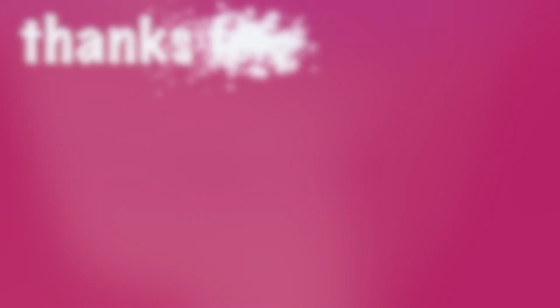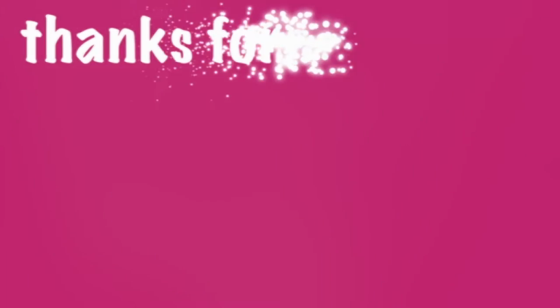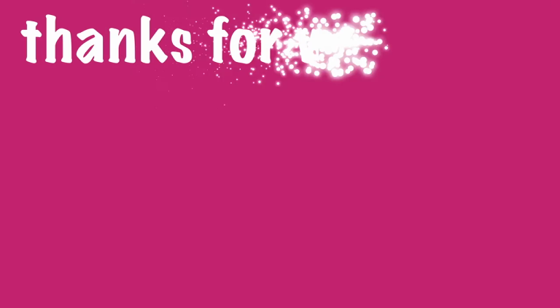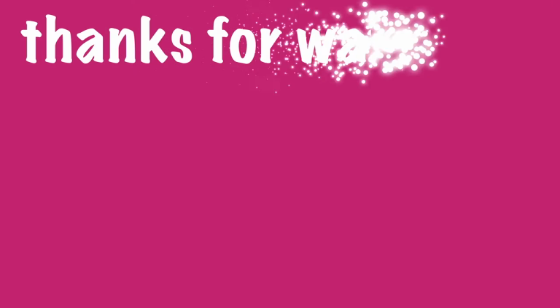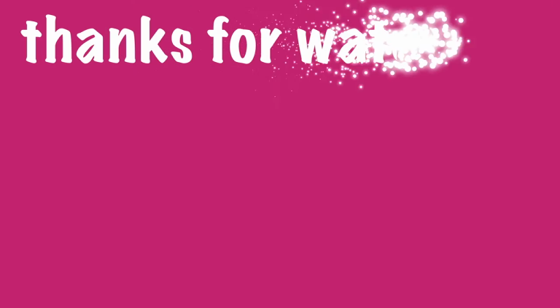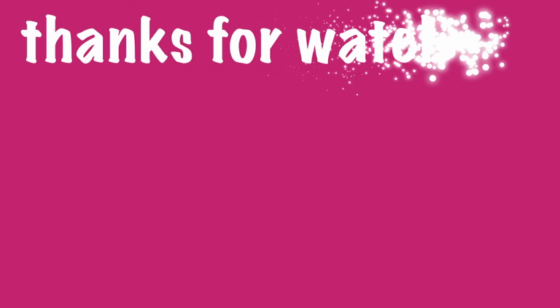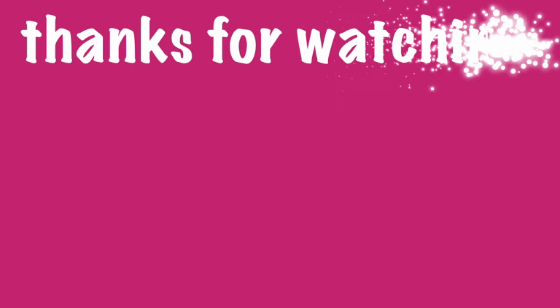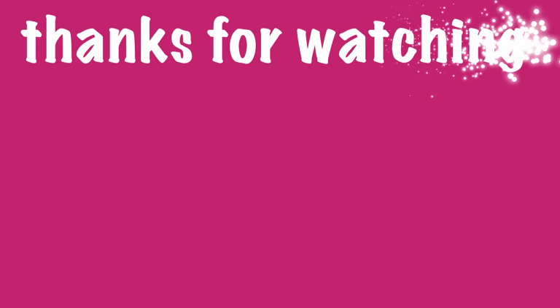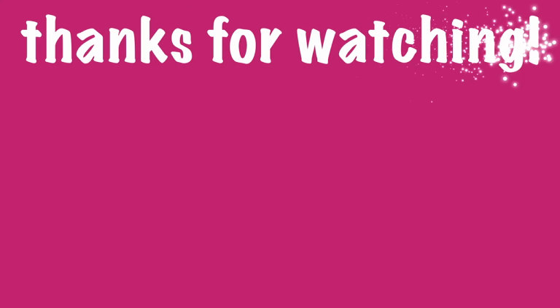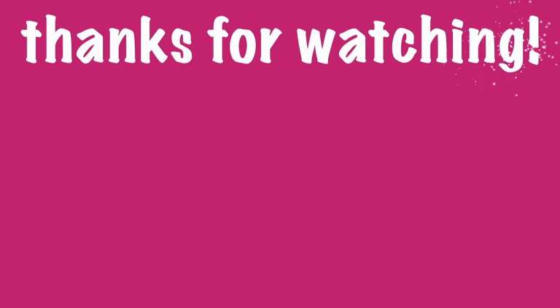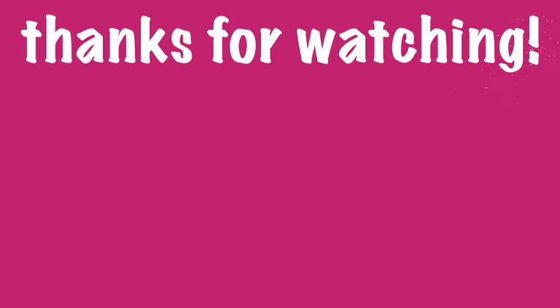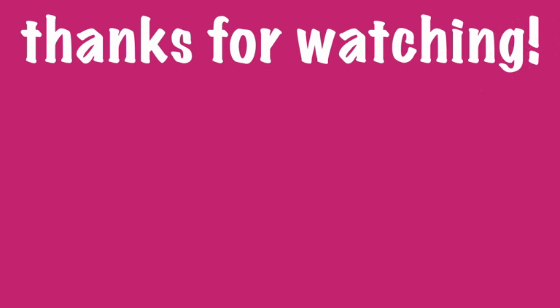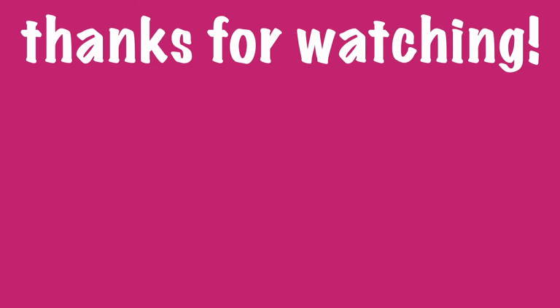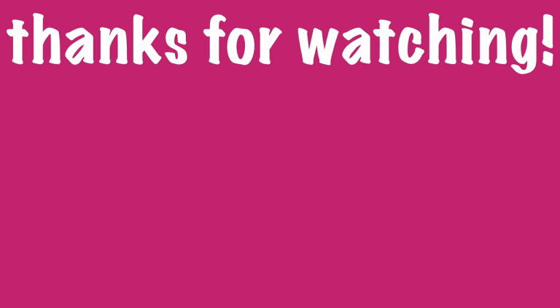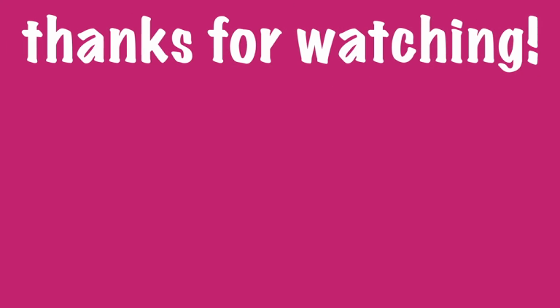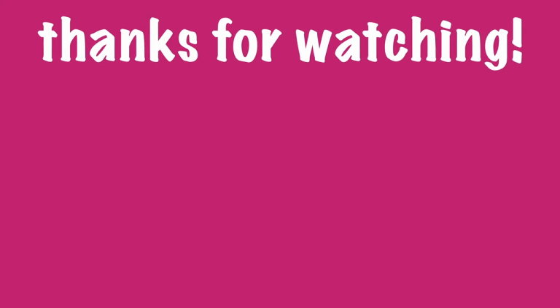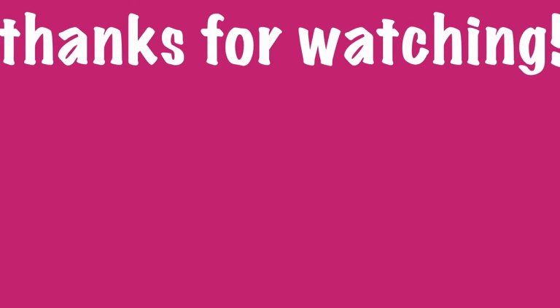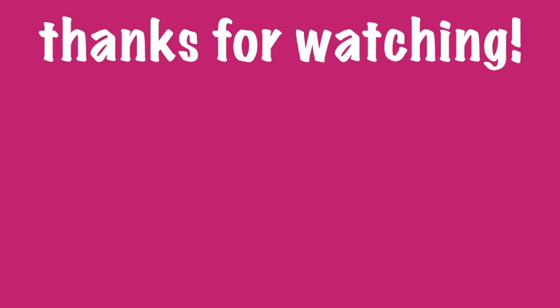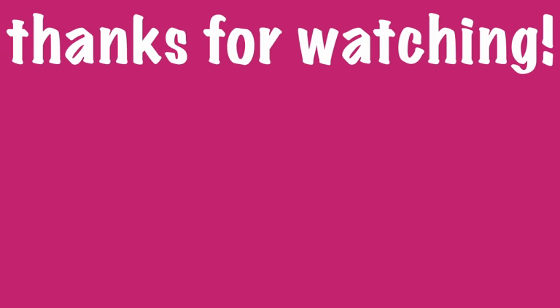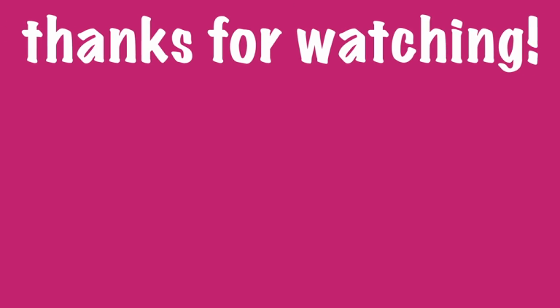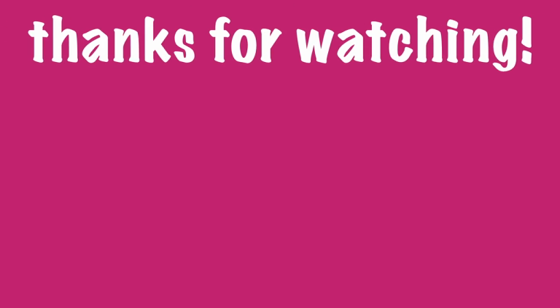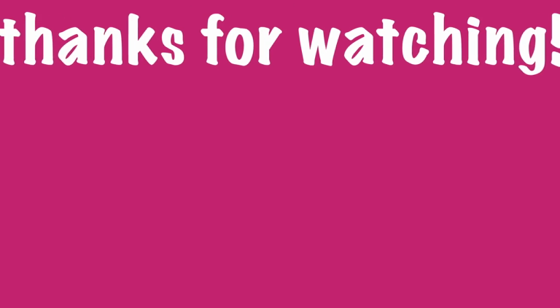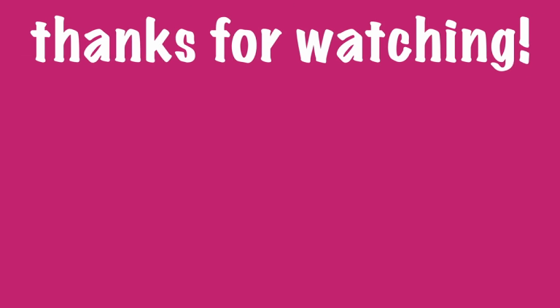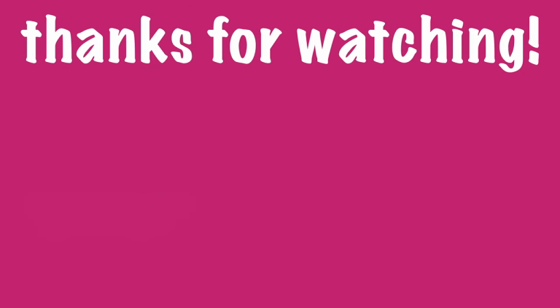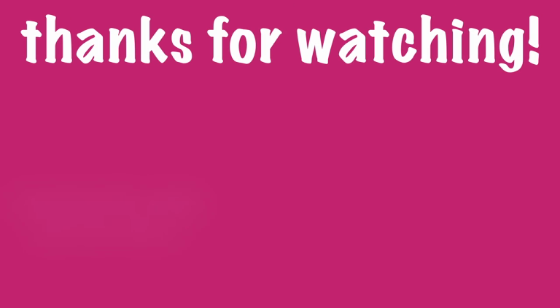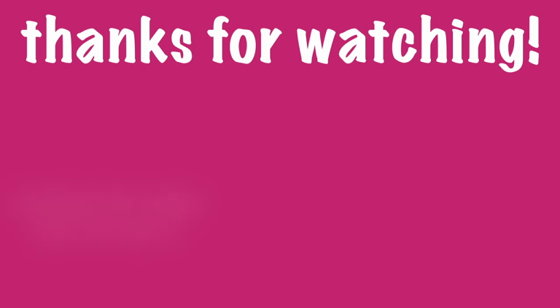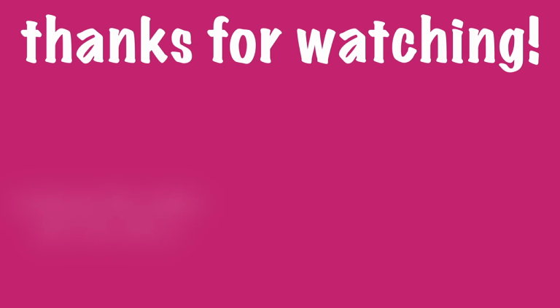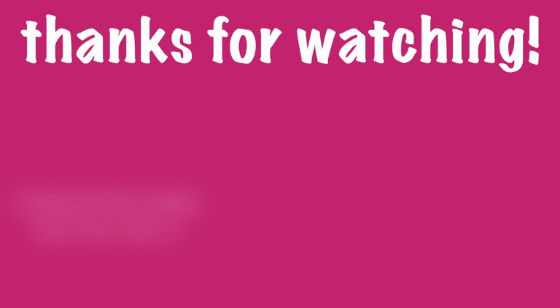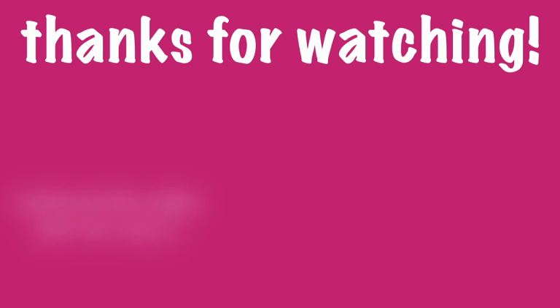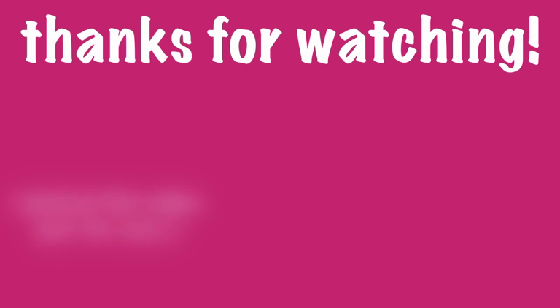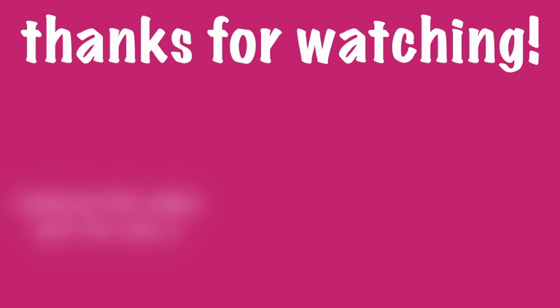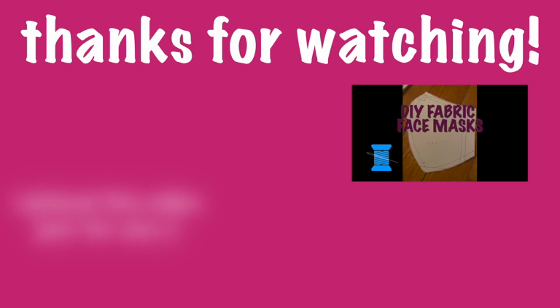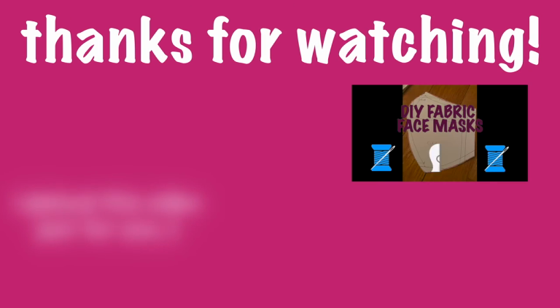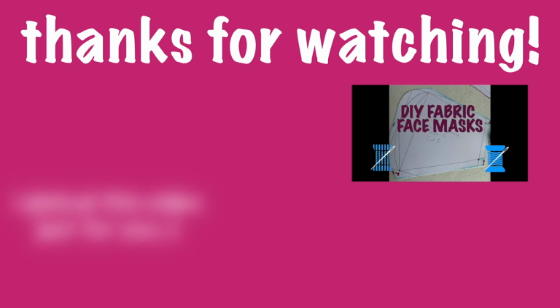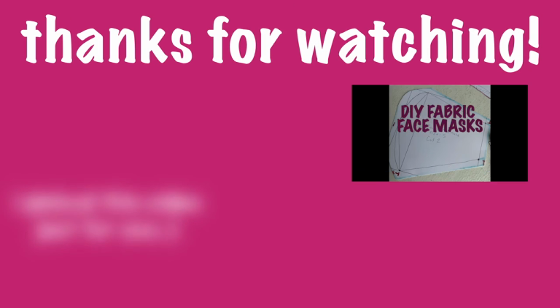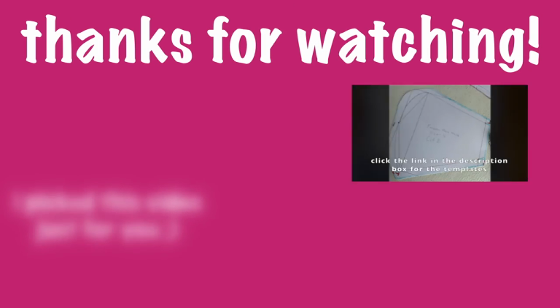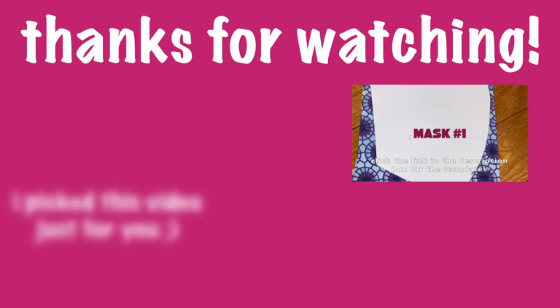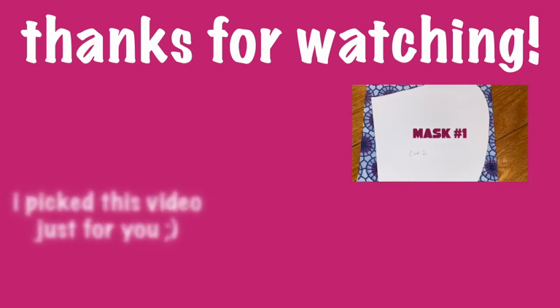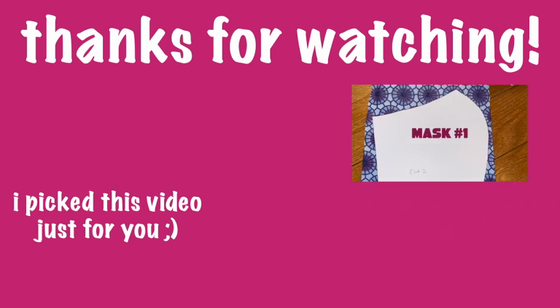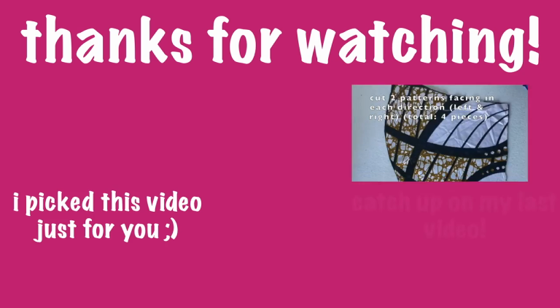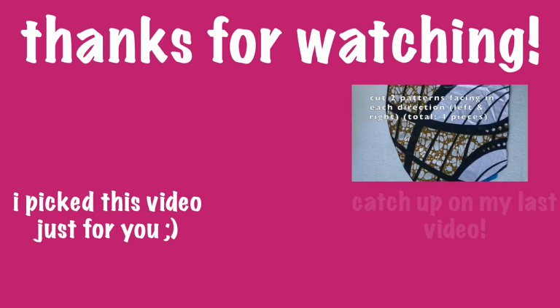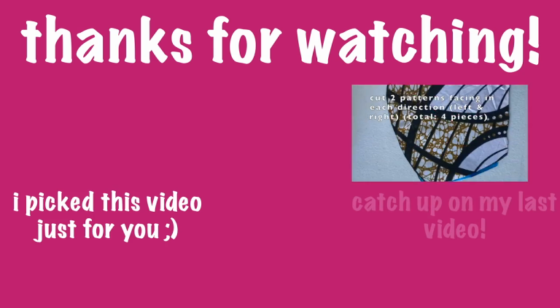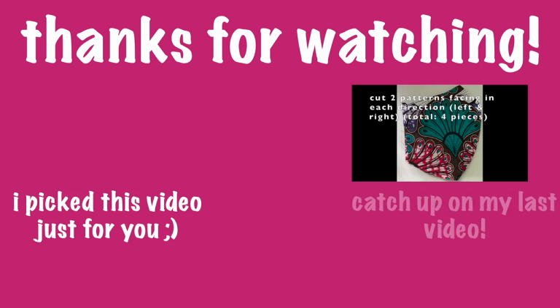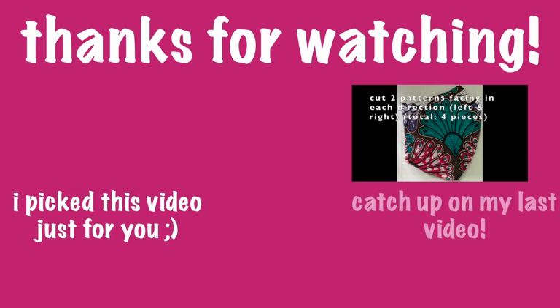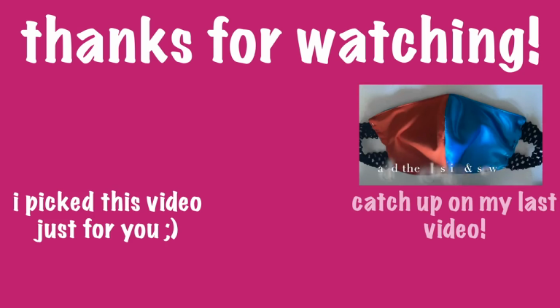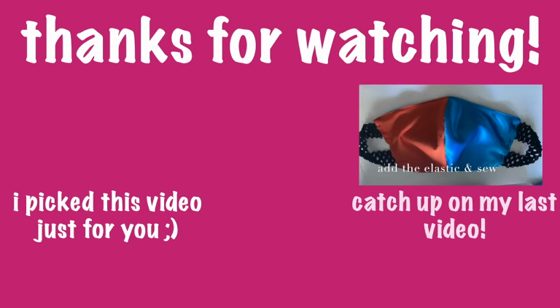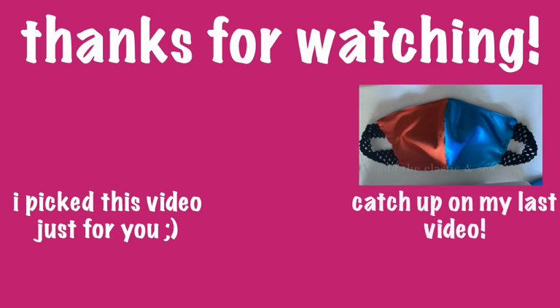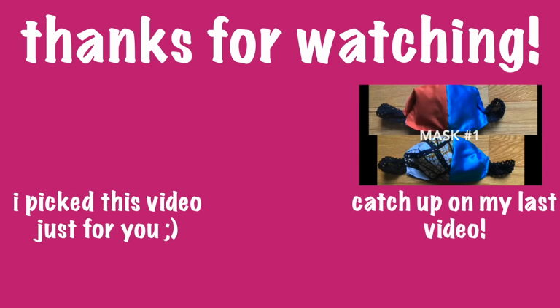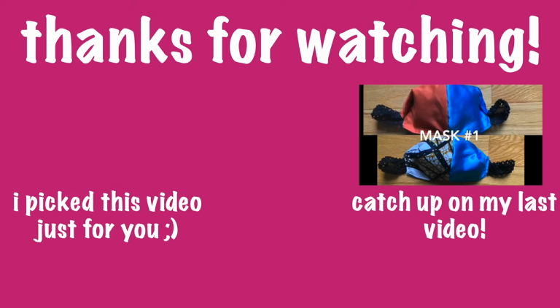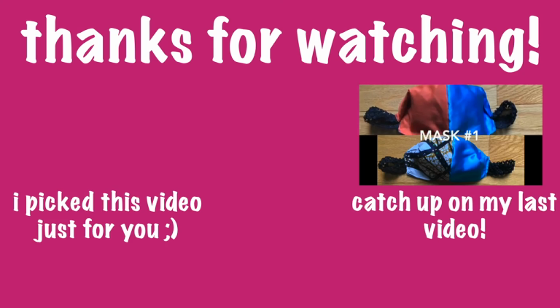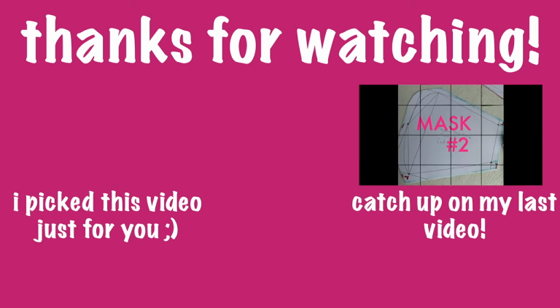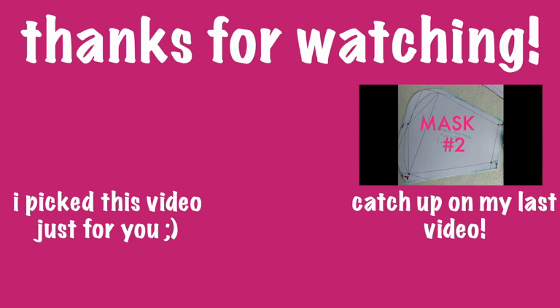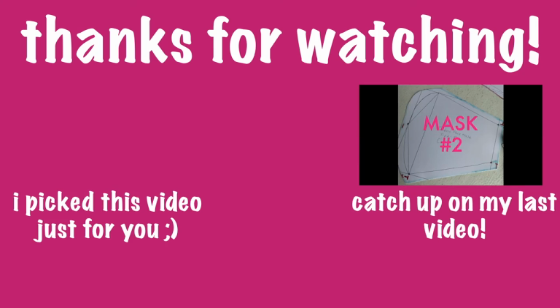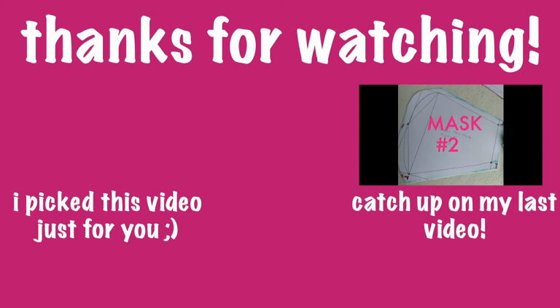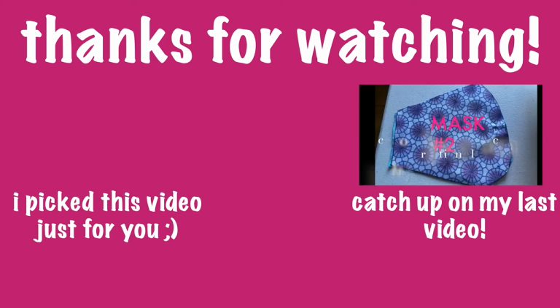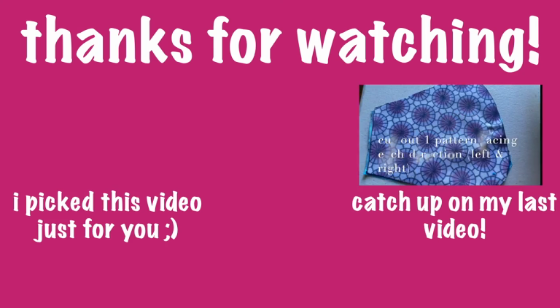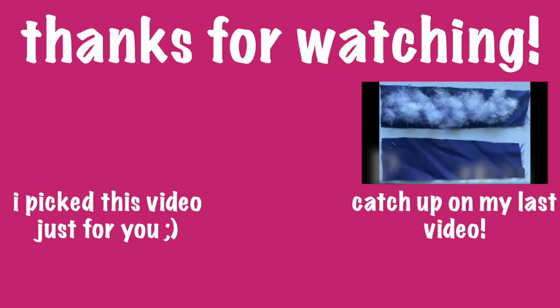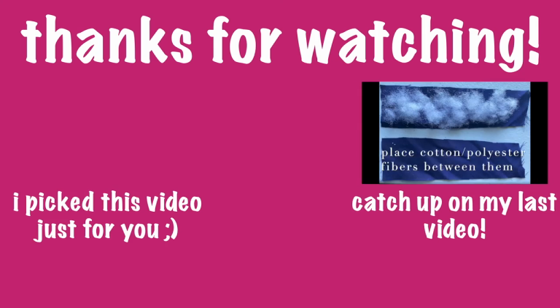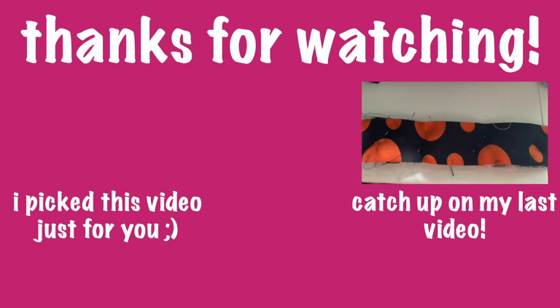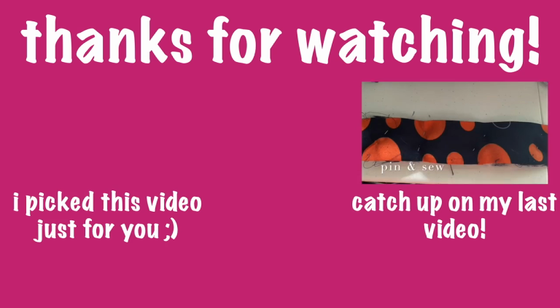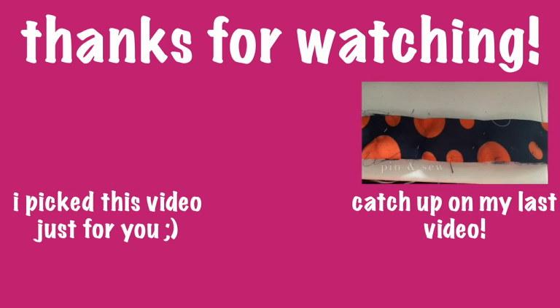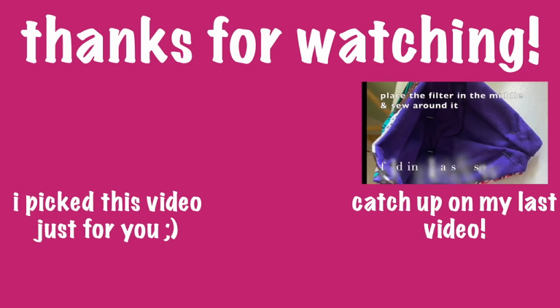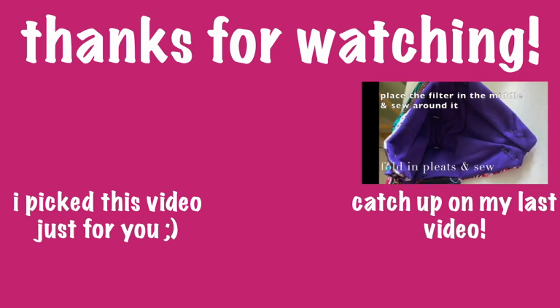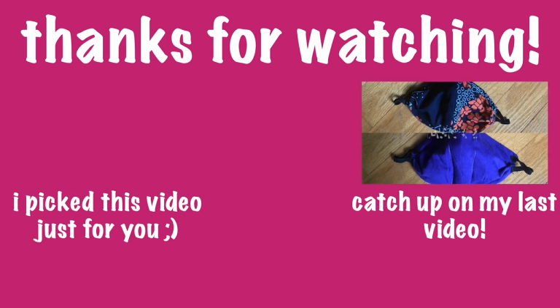Hey Amoris, thank you so much for watching this video. Do me a favor and give this video a thumbs up. See you then.